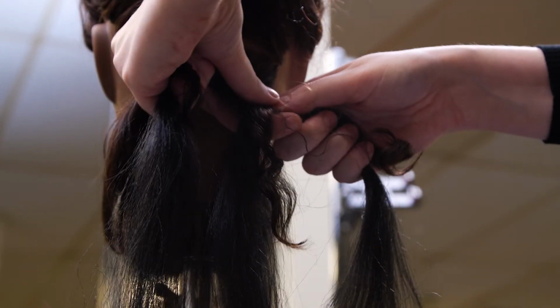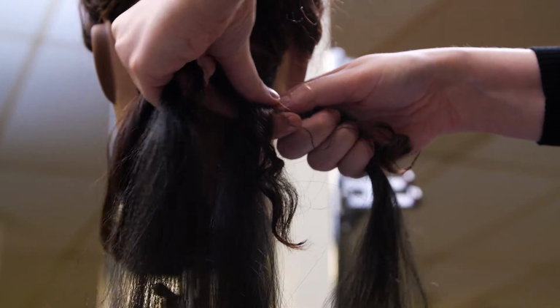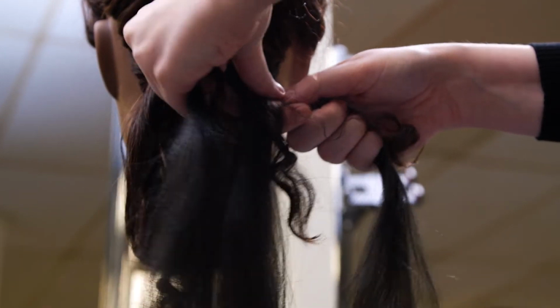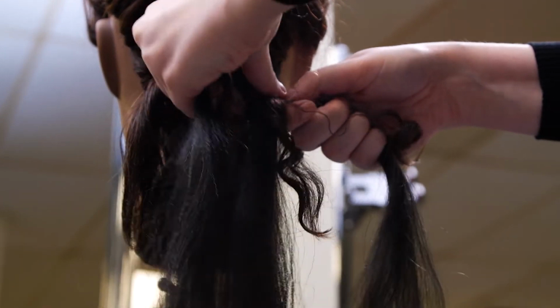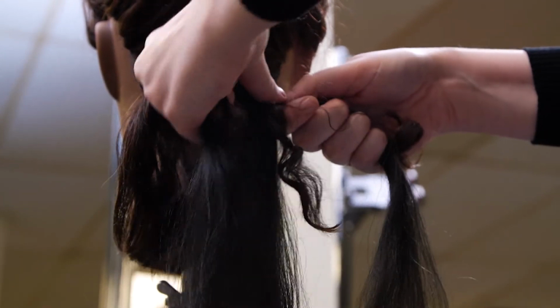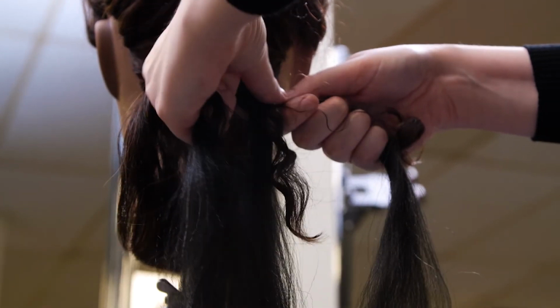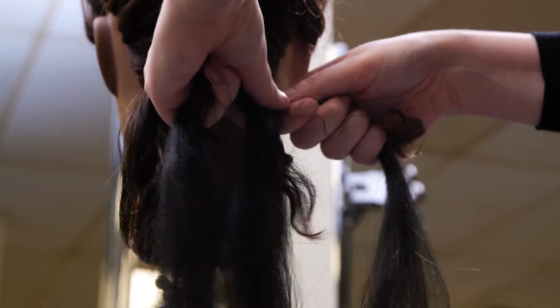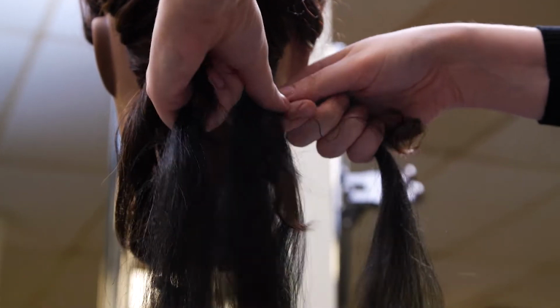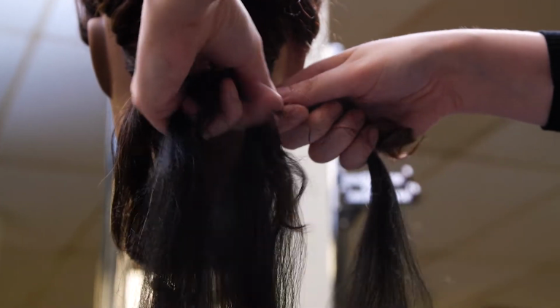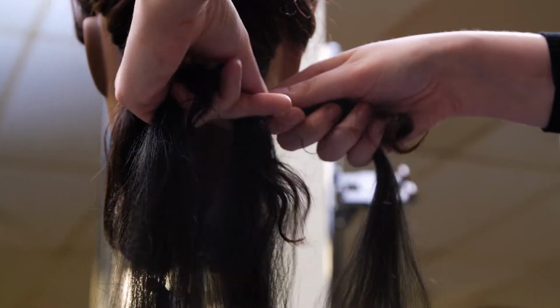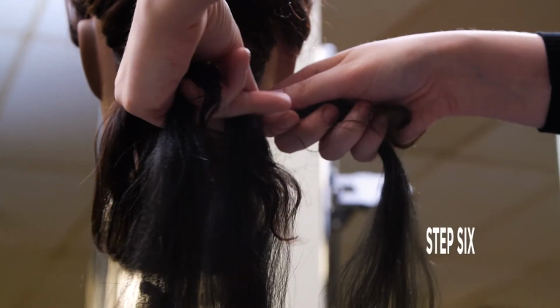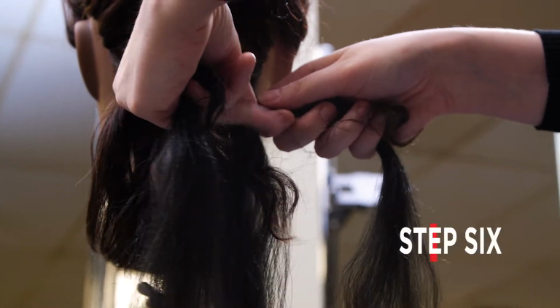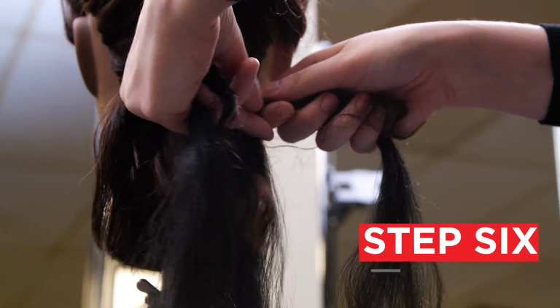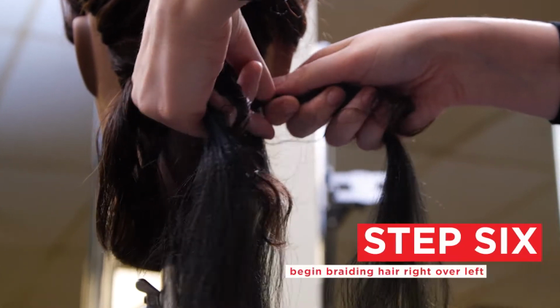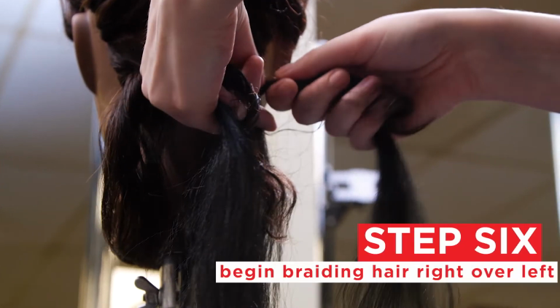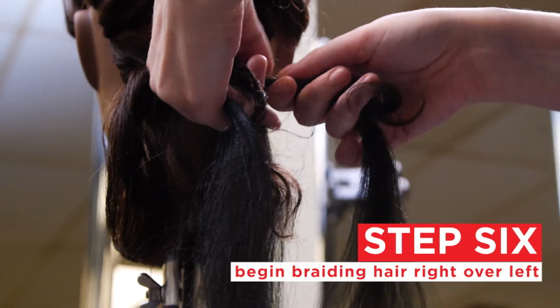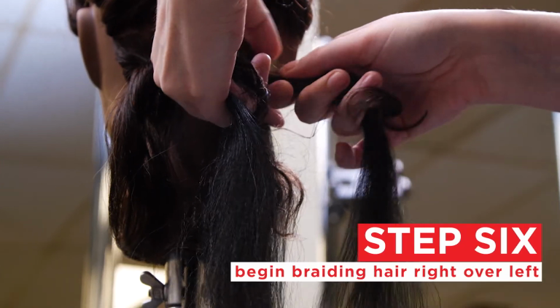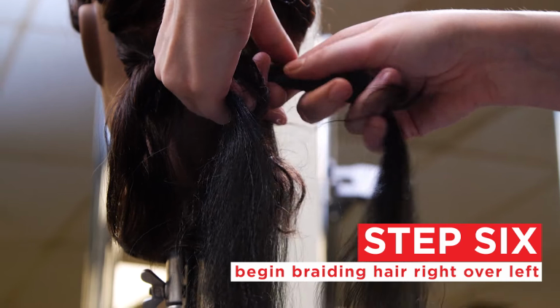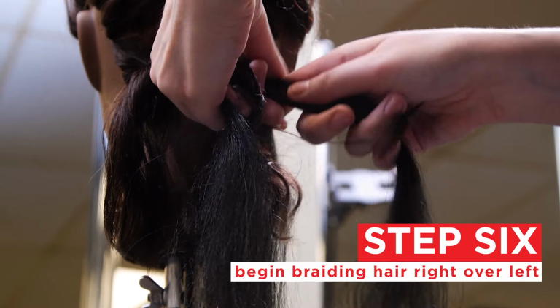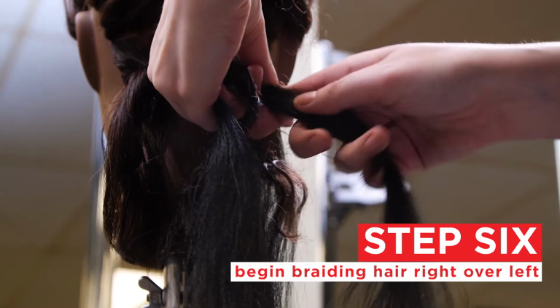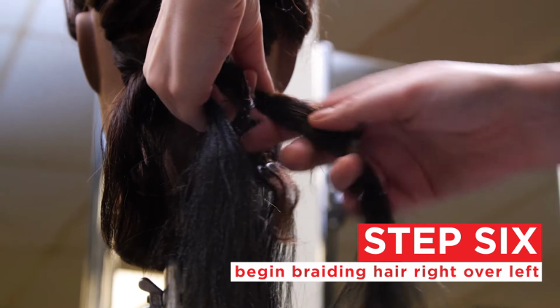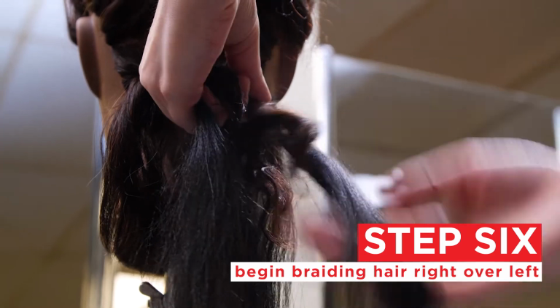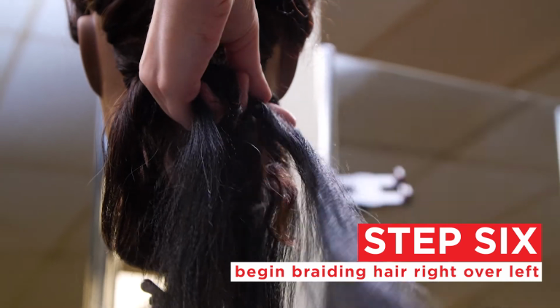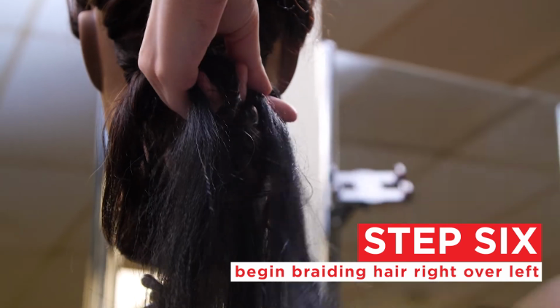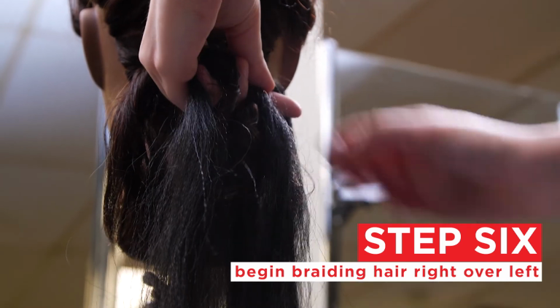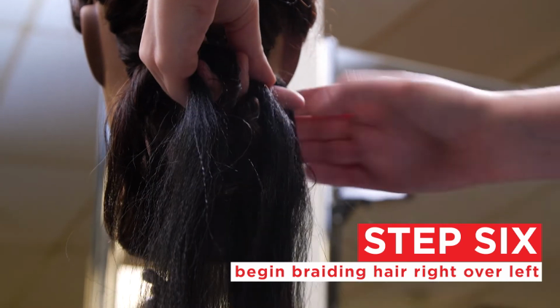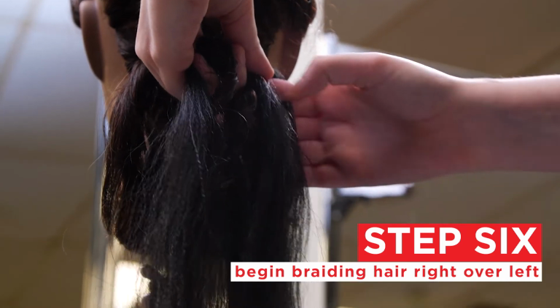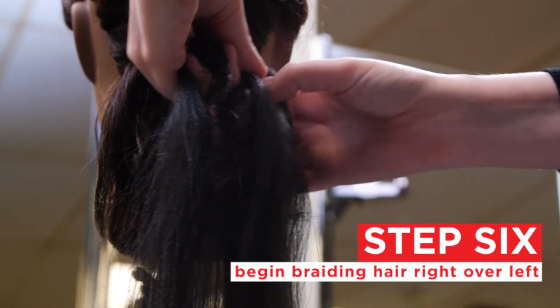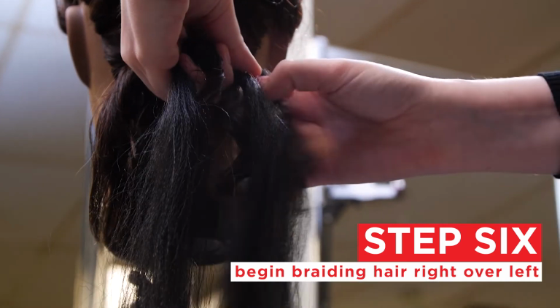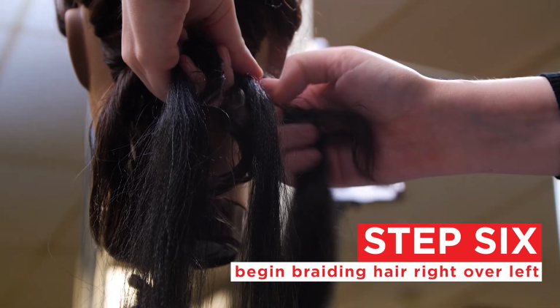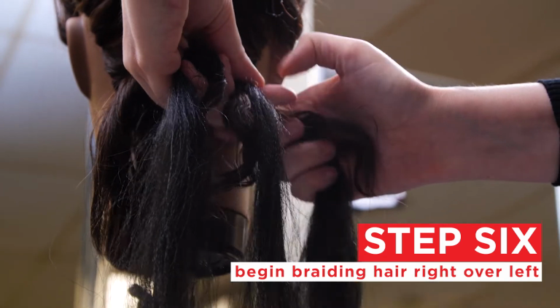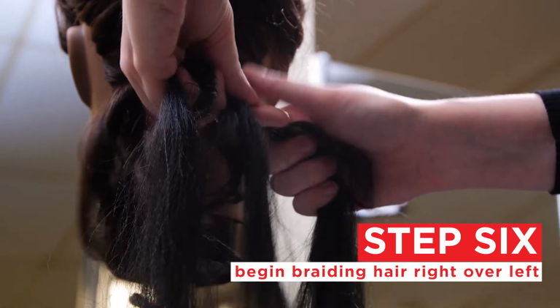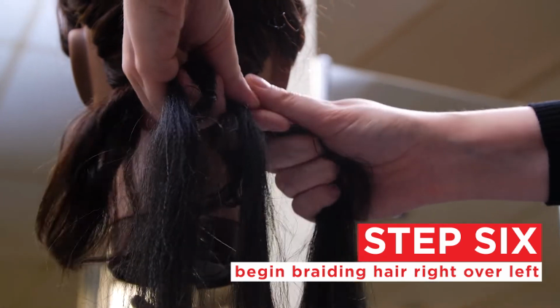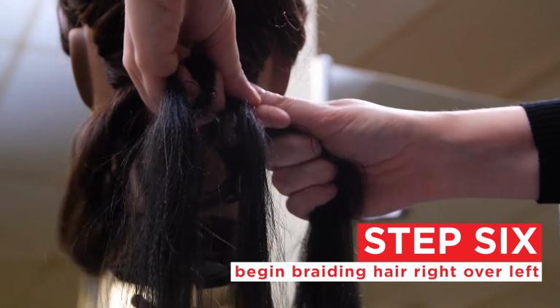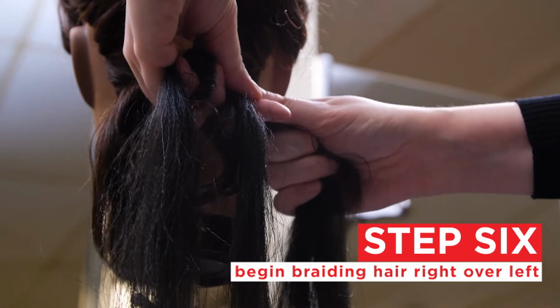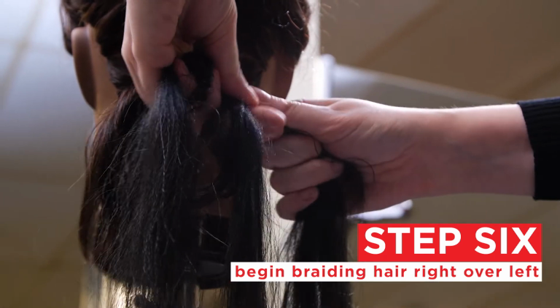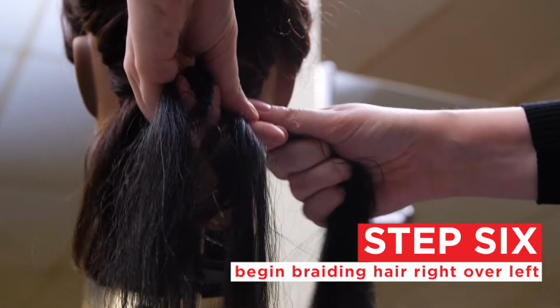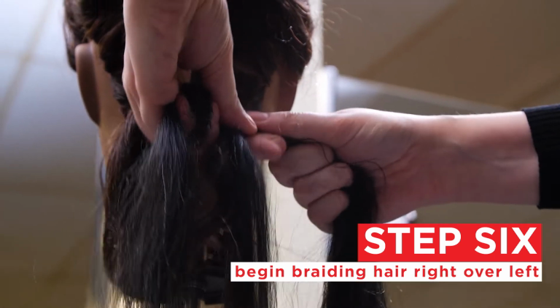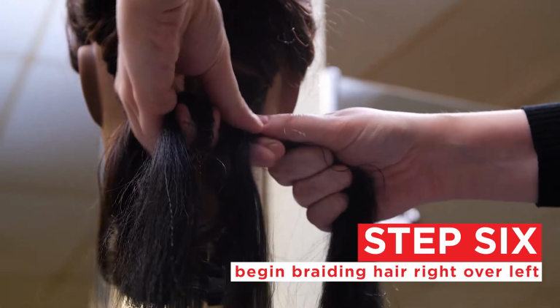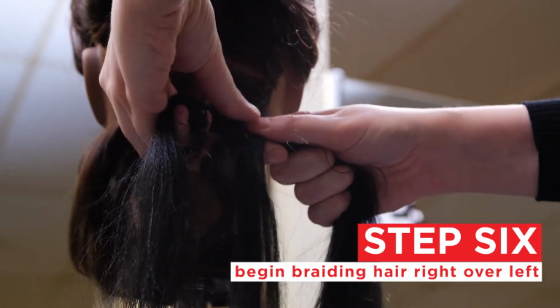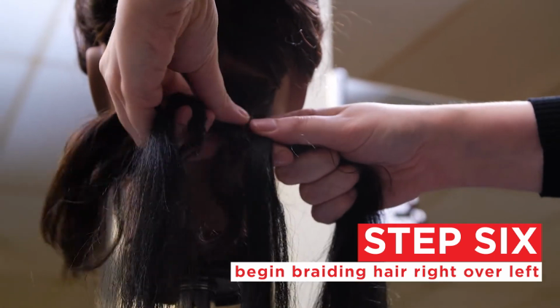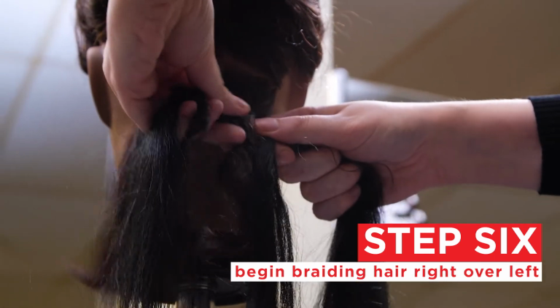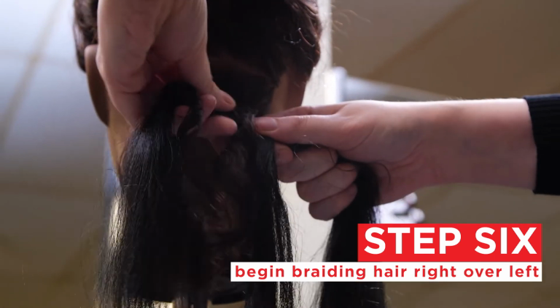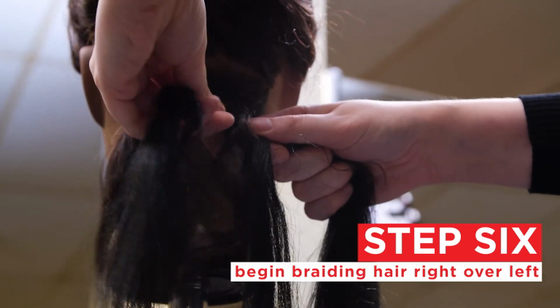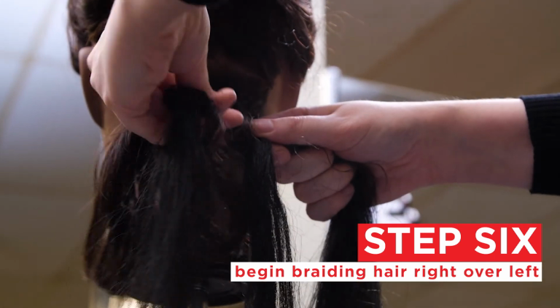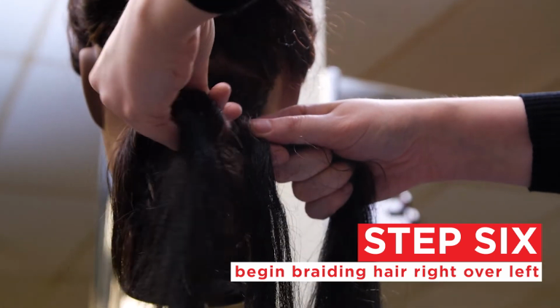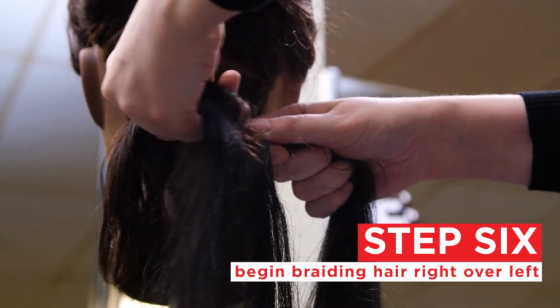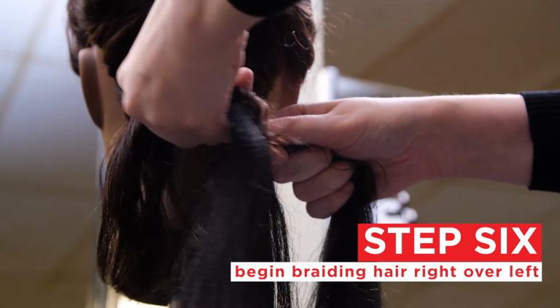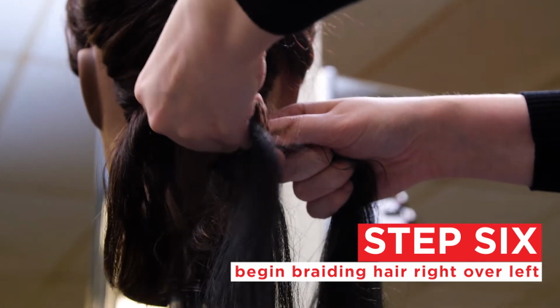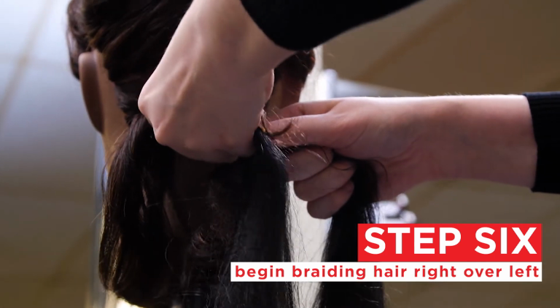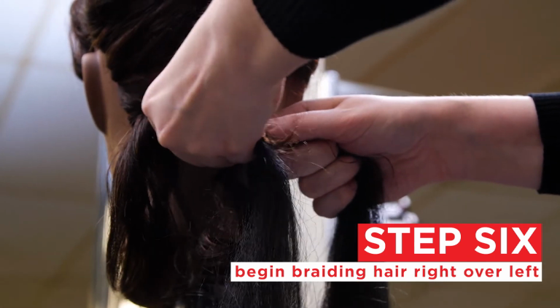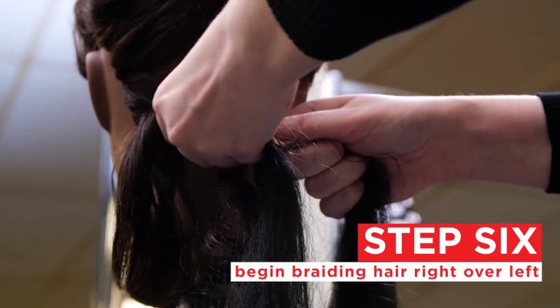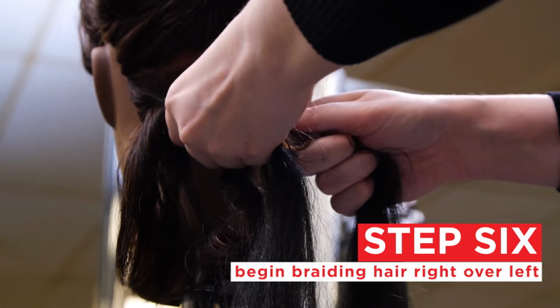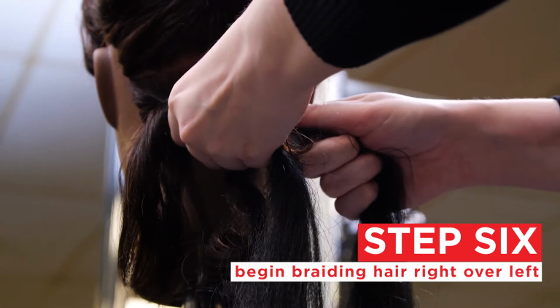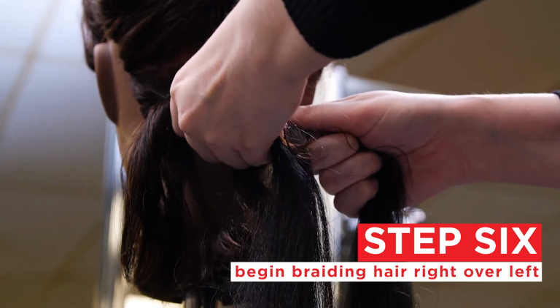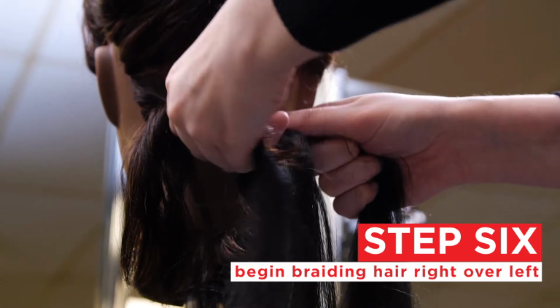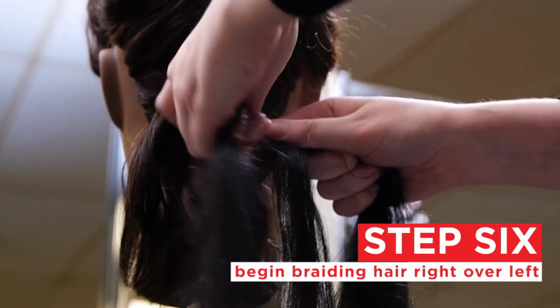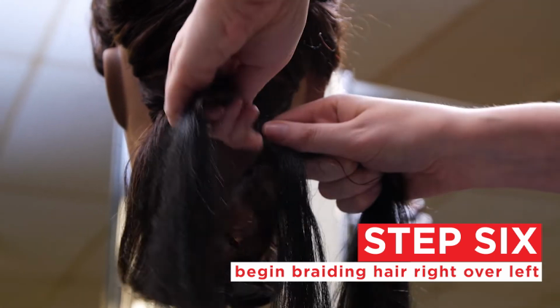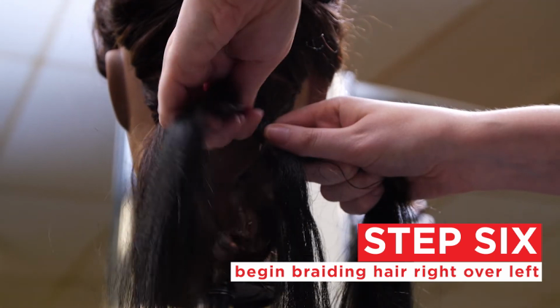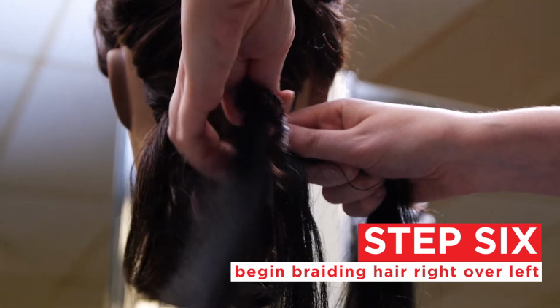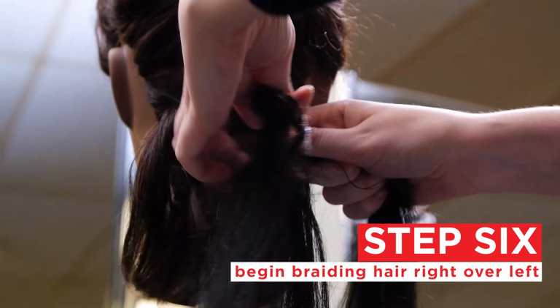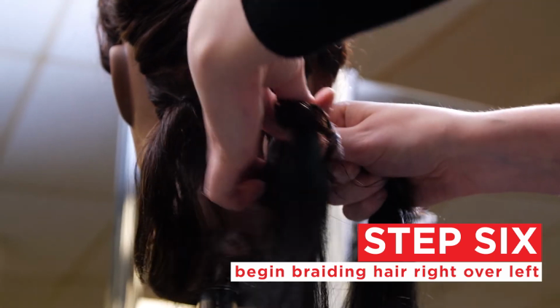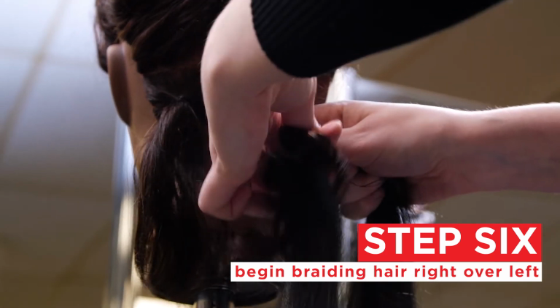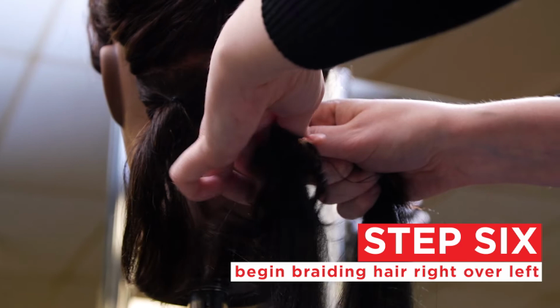We're going to start the braid with the right side over, and then we're going to do the same with the left.